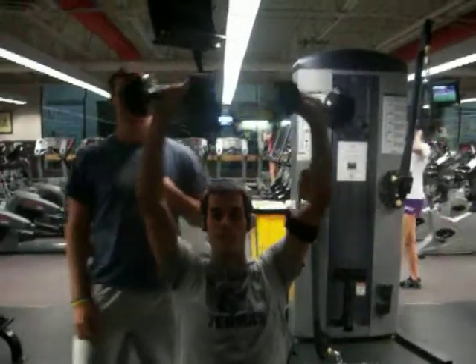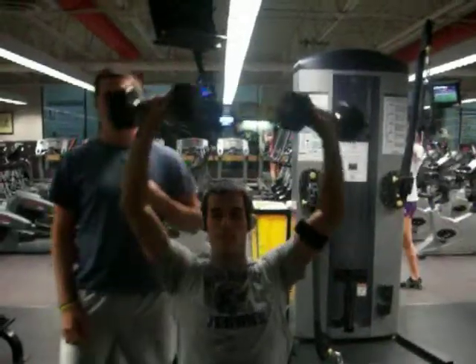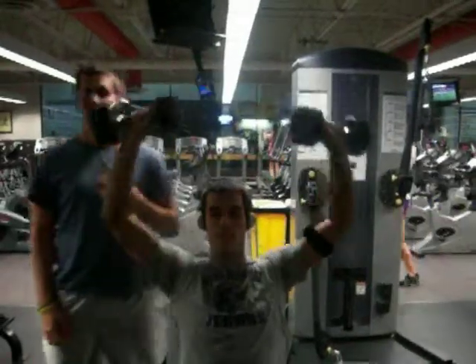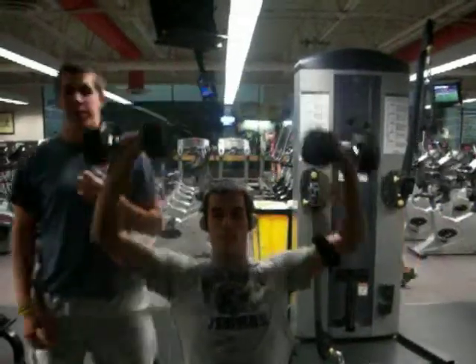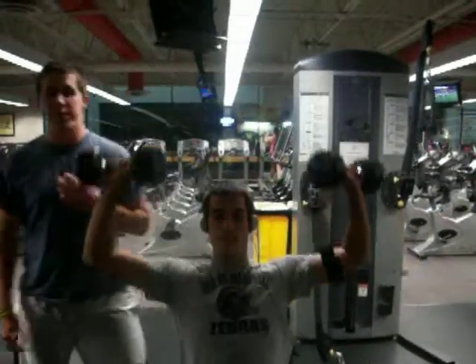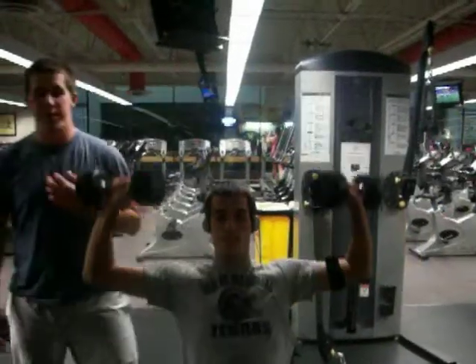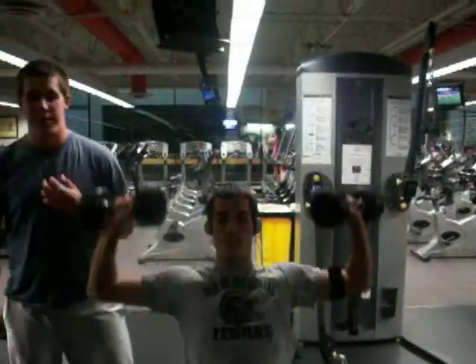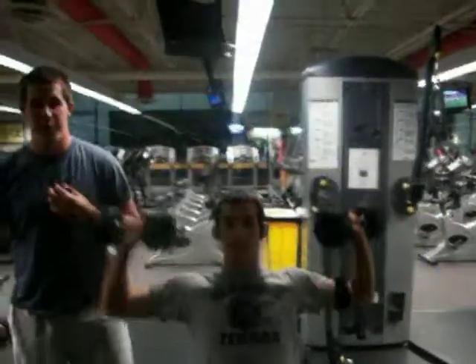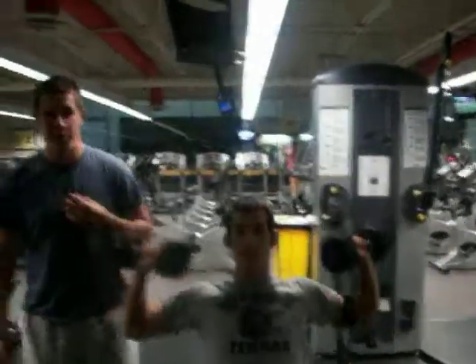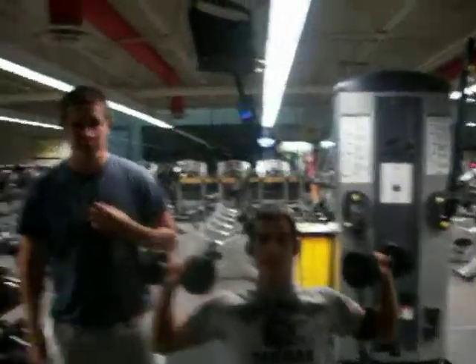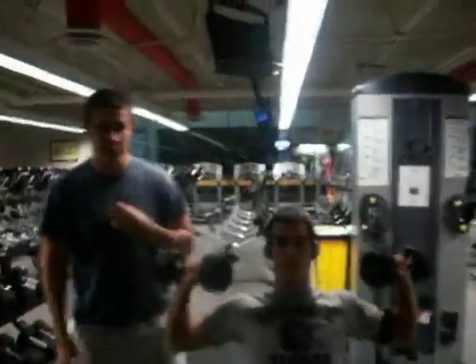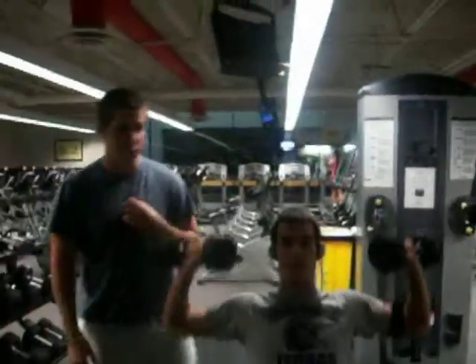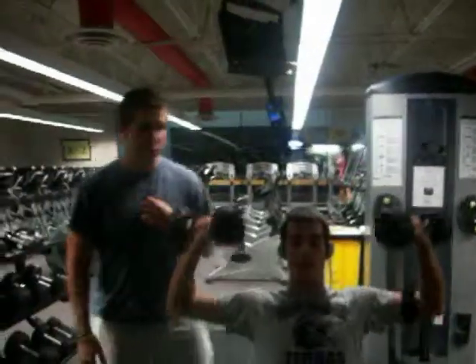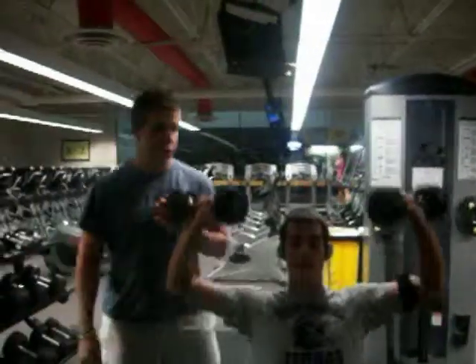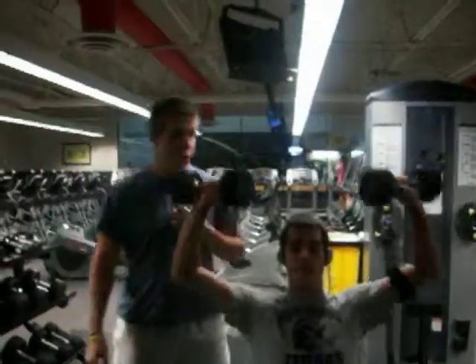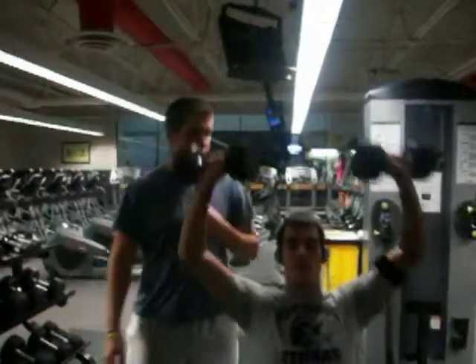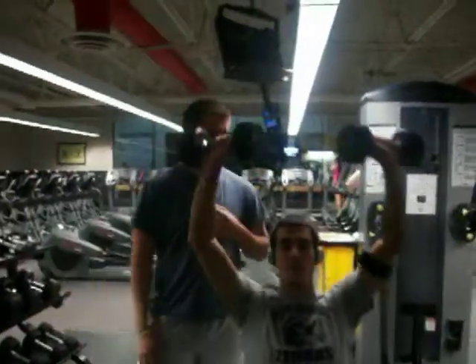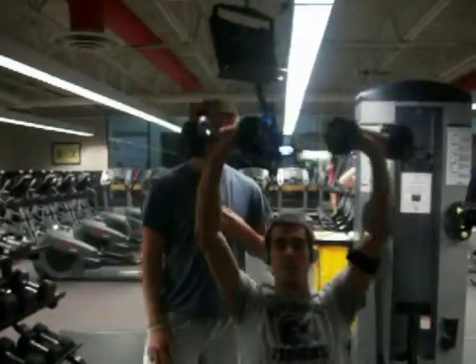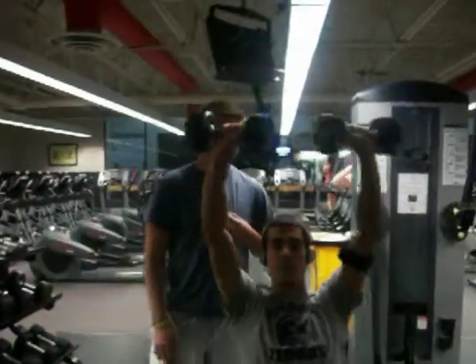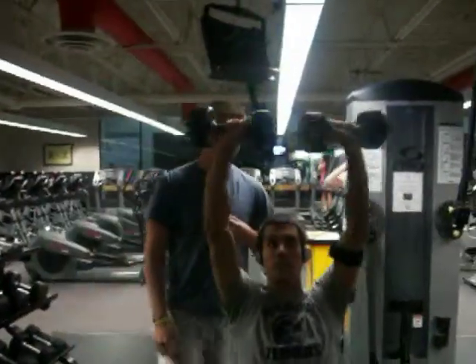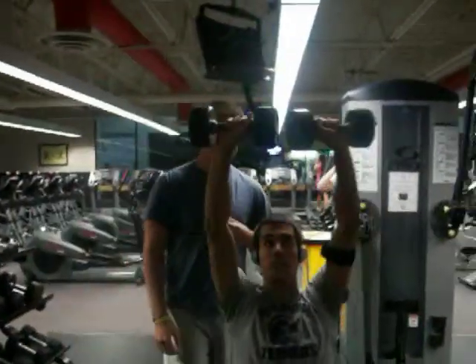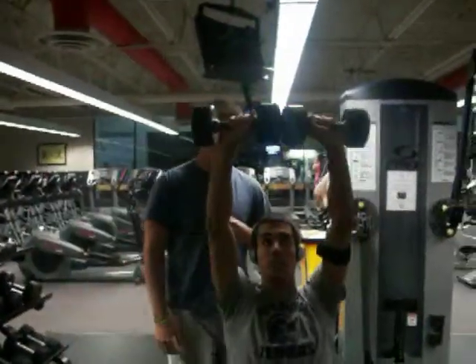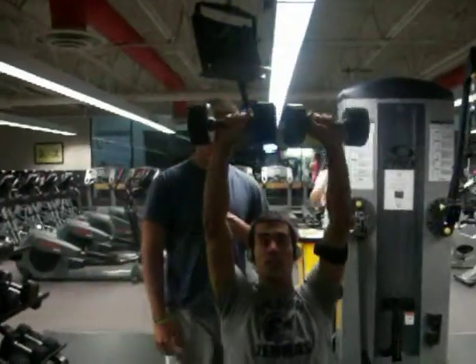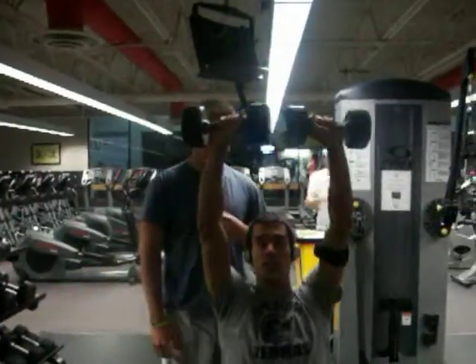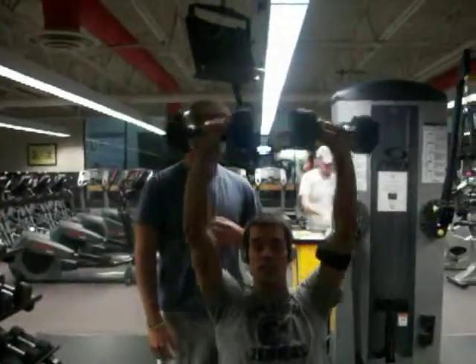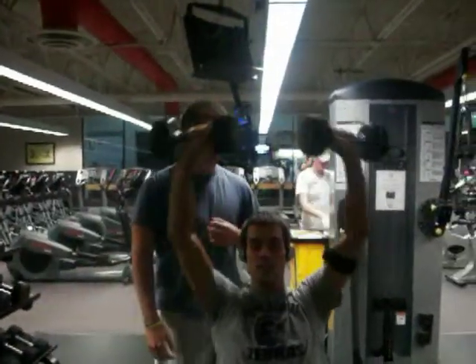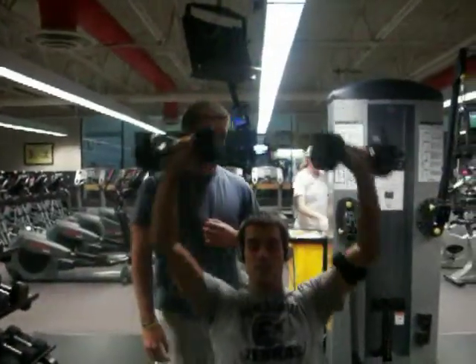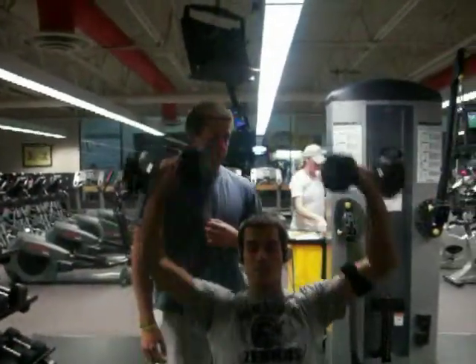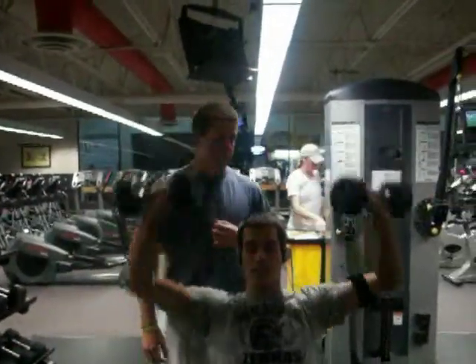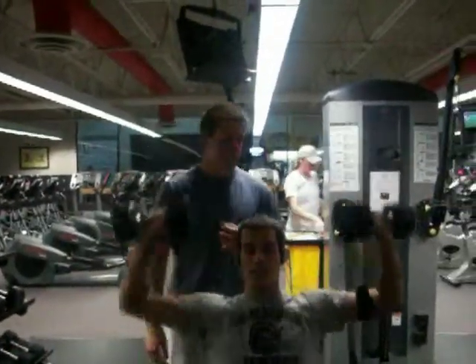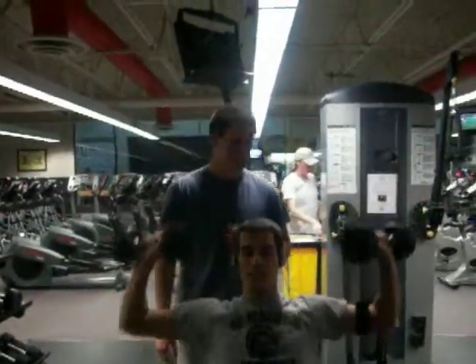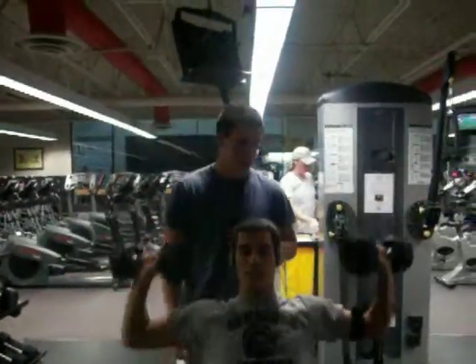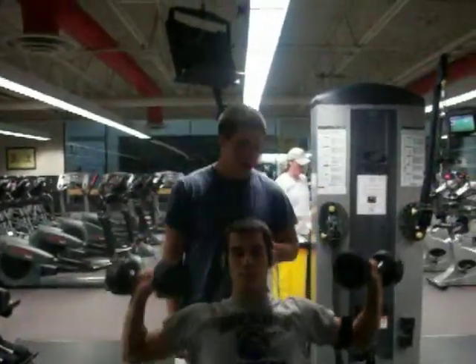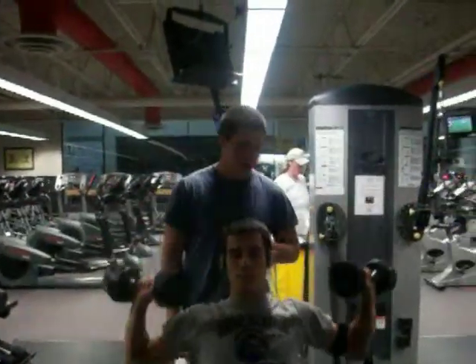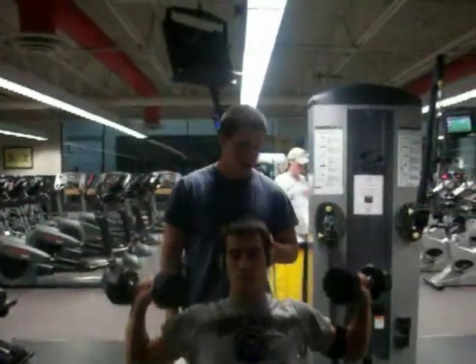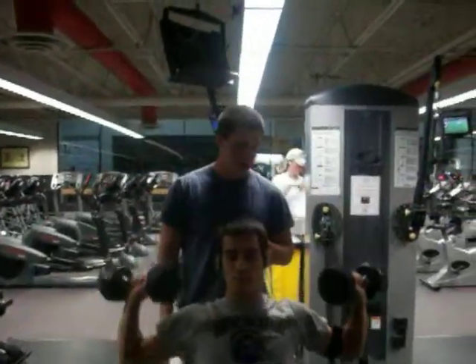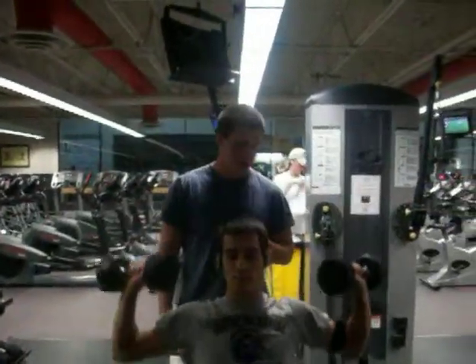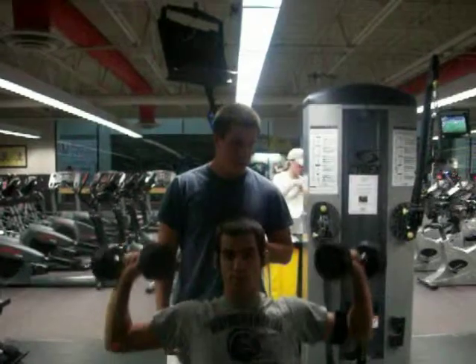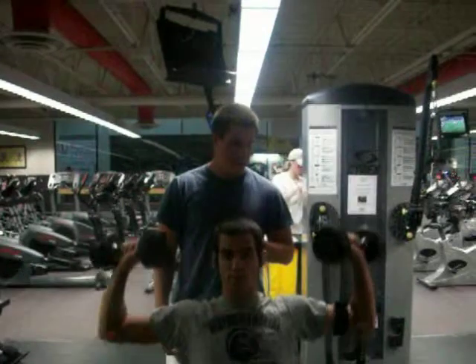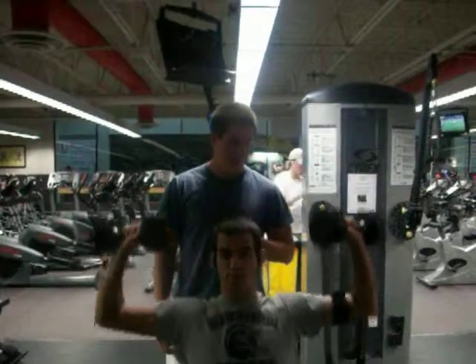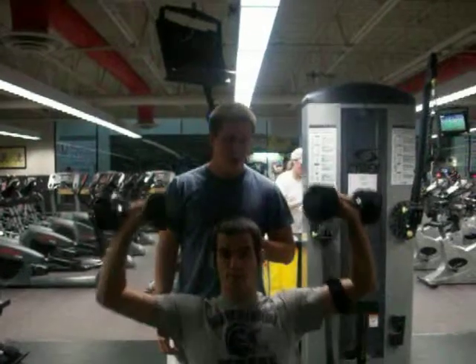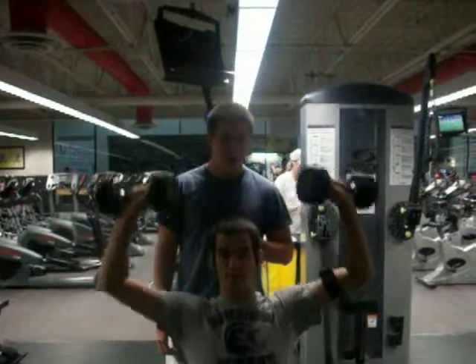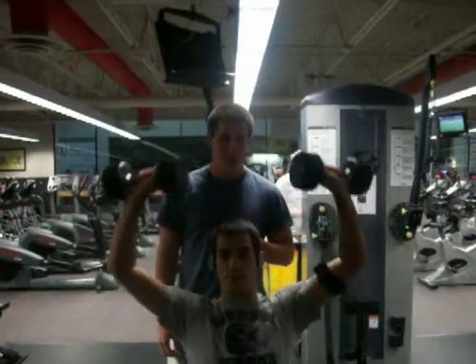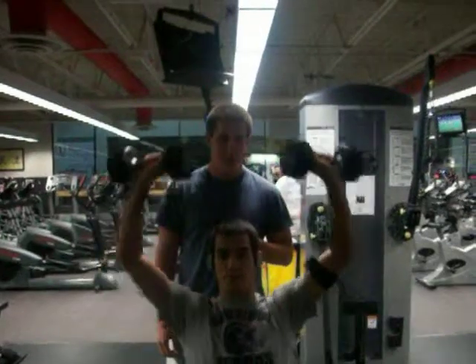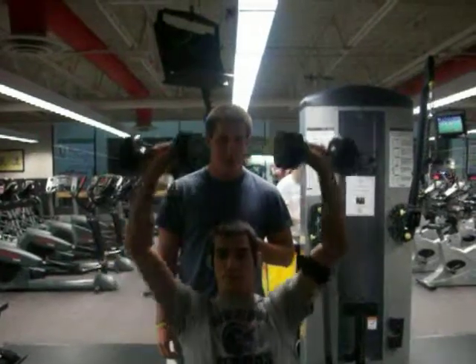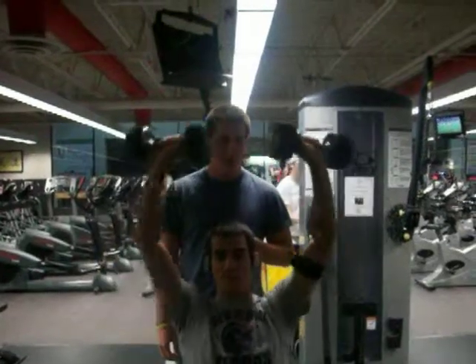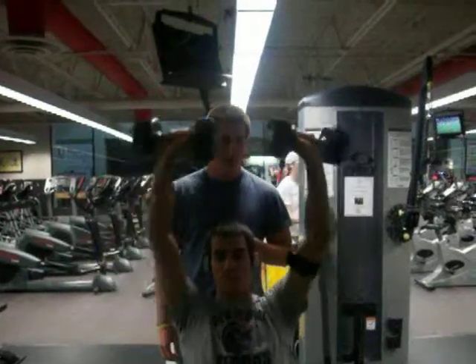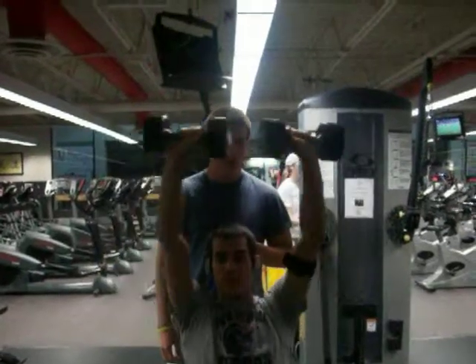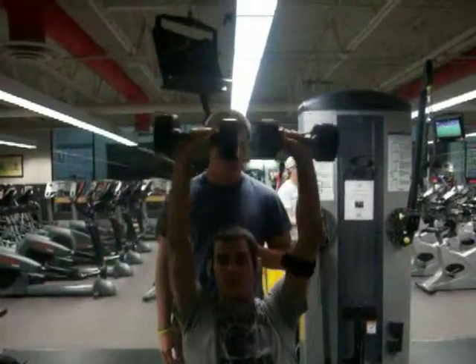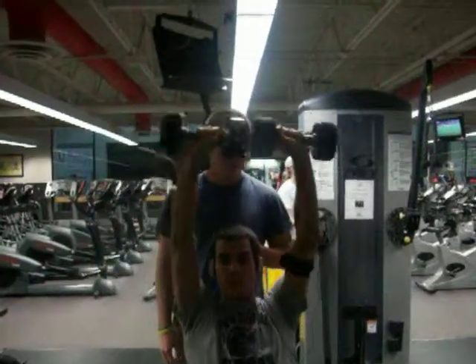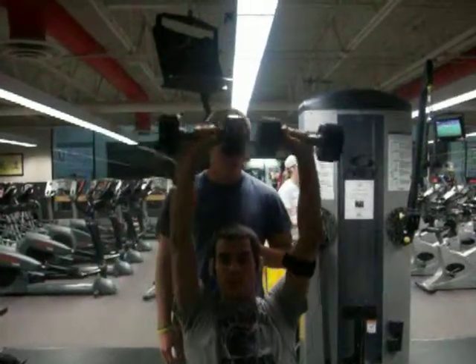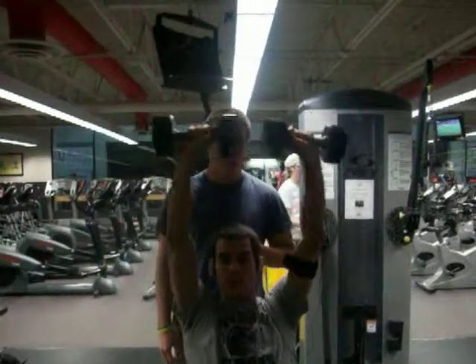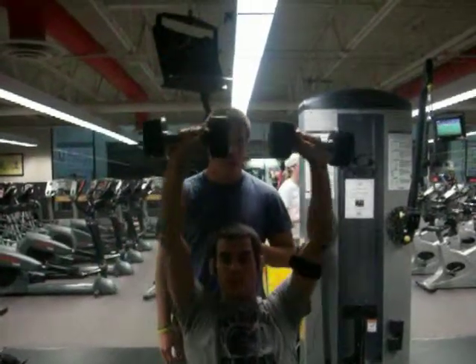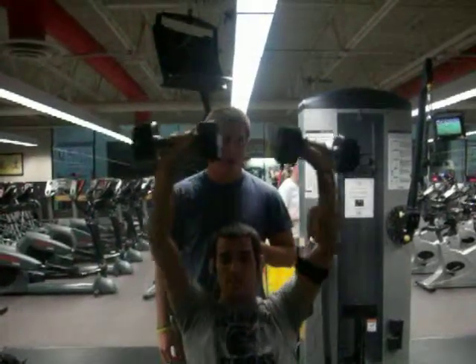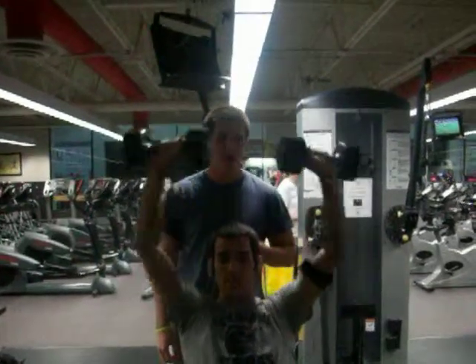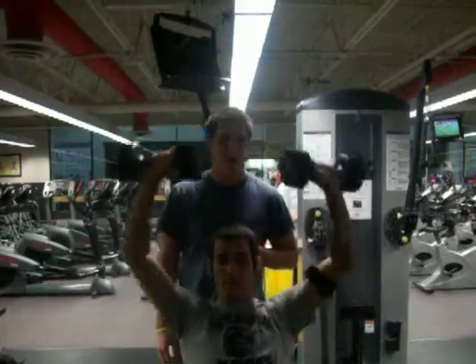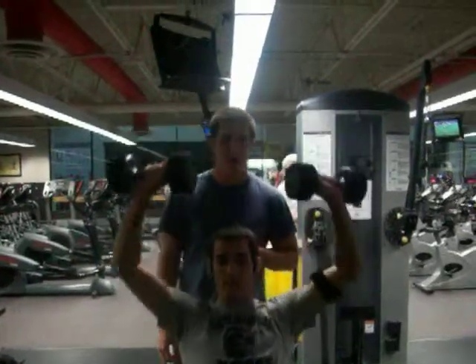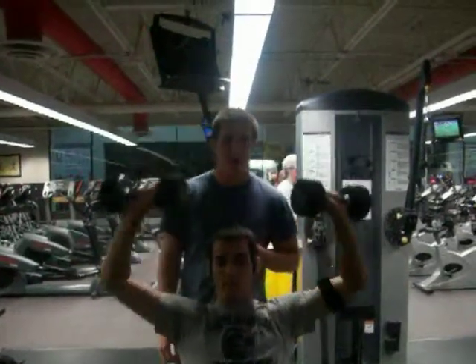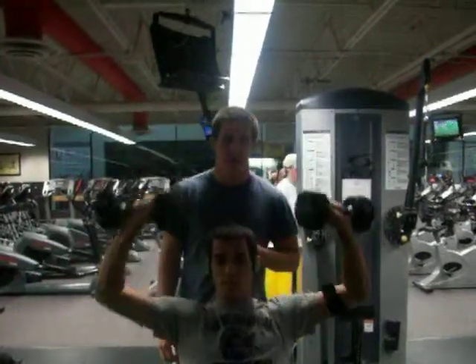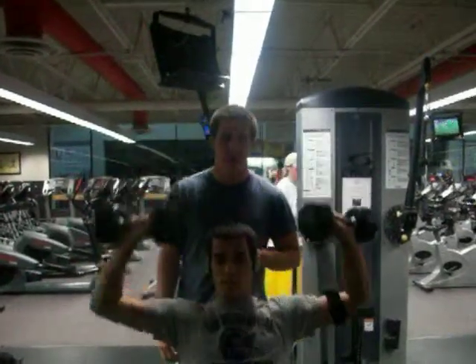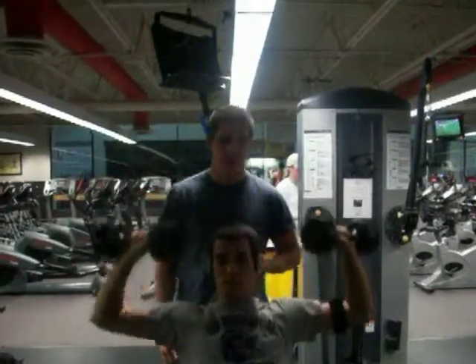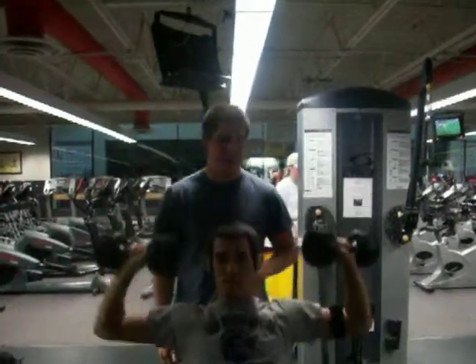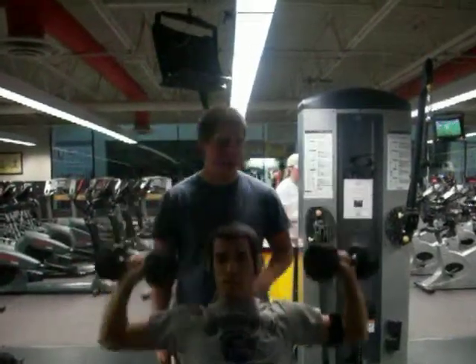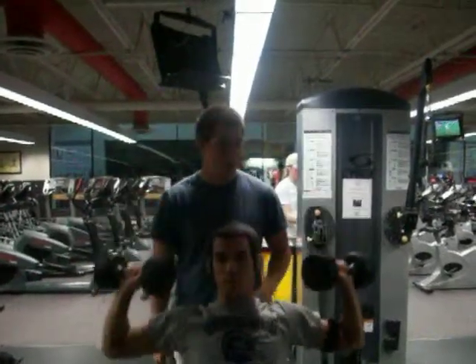This is Nick. He's doing shoulder press. He's going to go slow and controlled all the way up, not going more than 90 degrees.